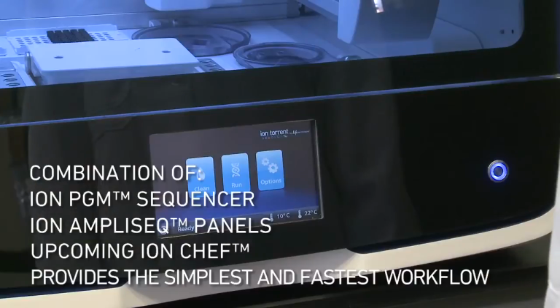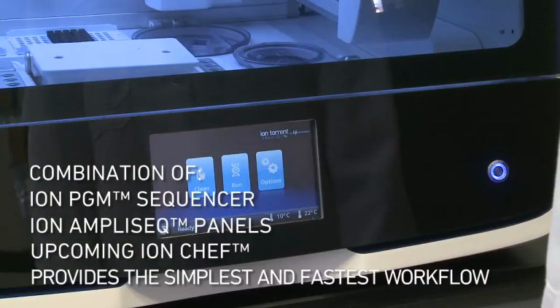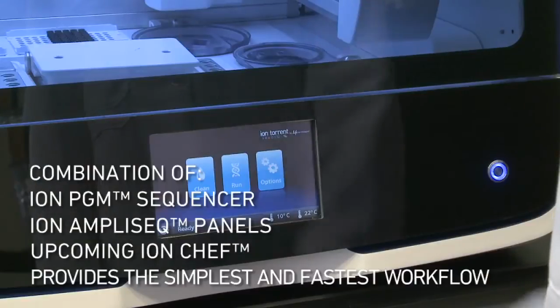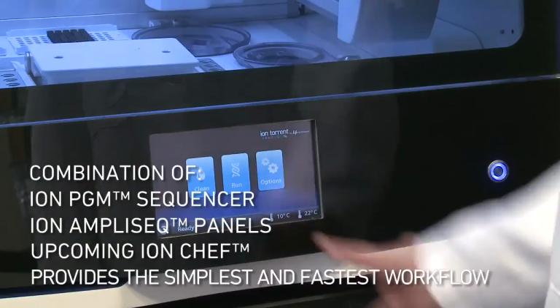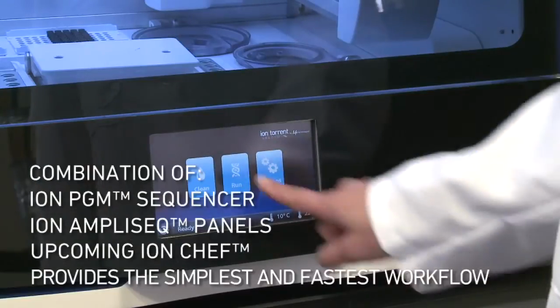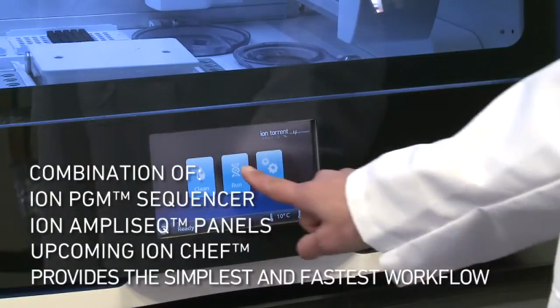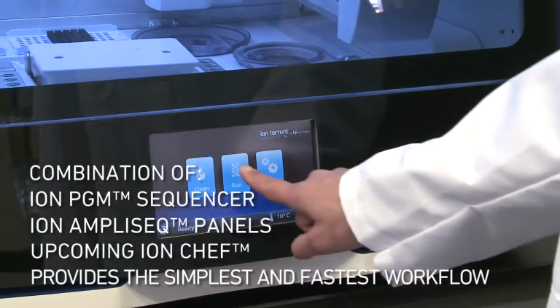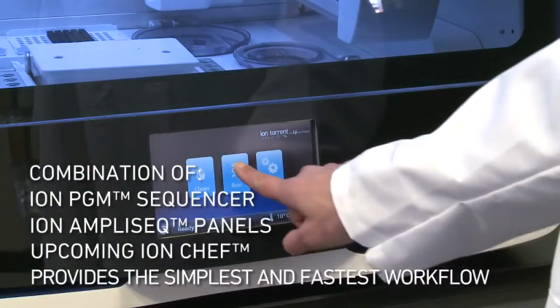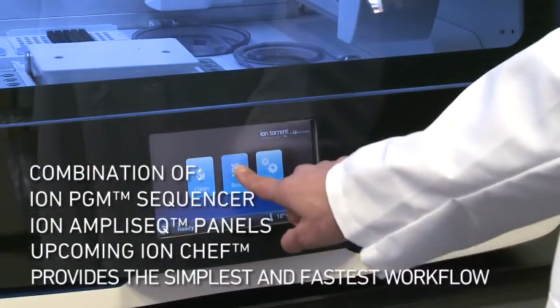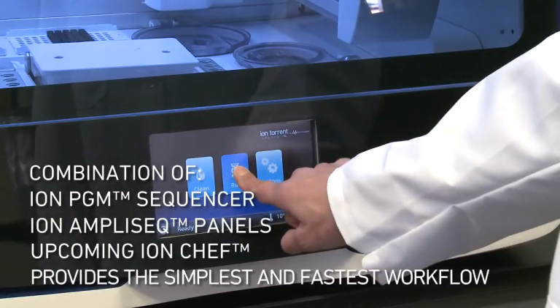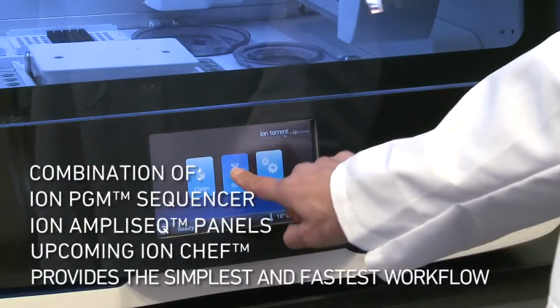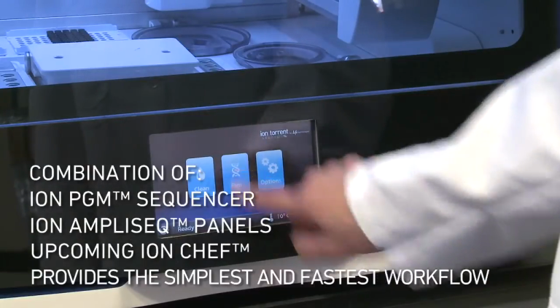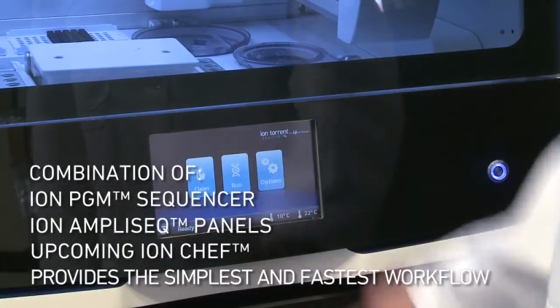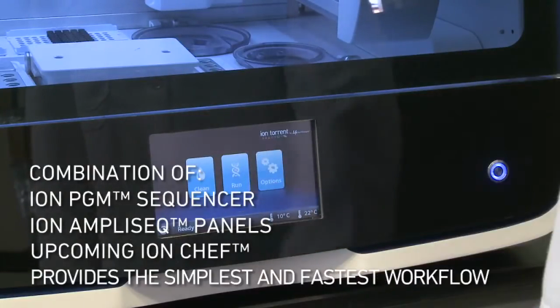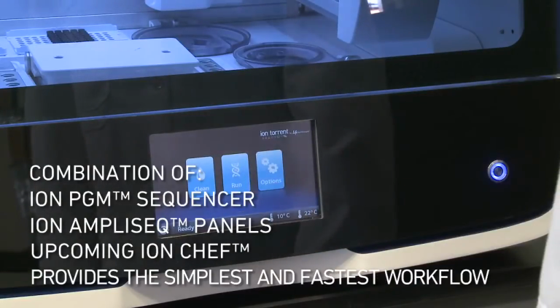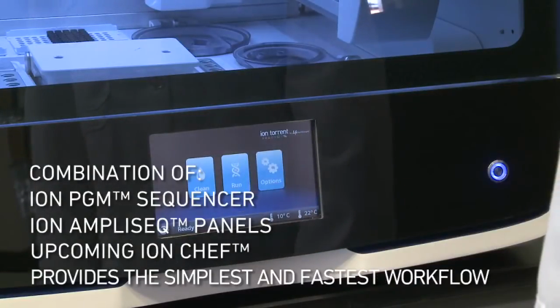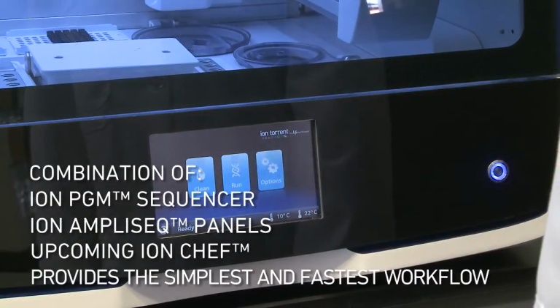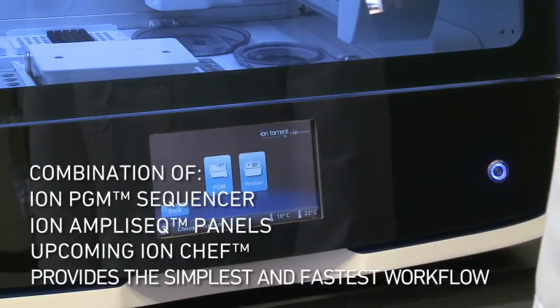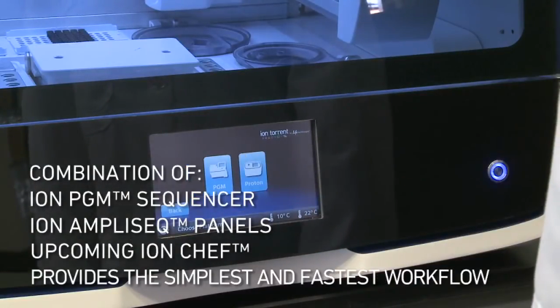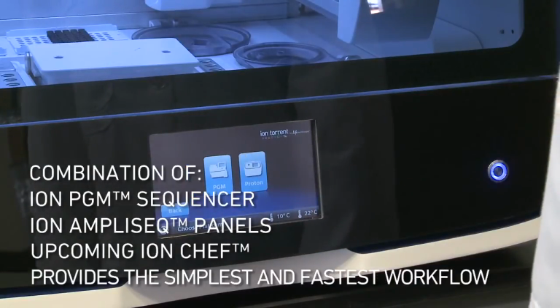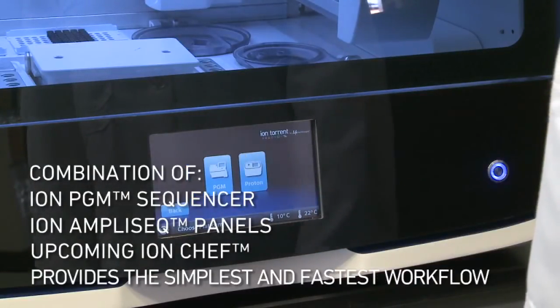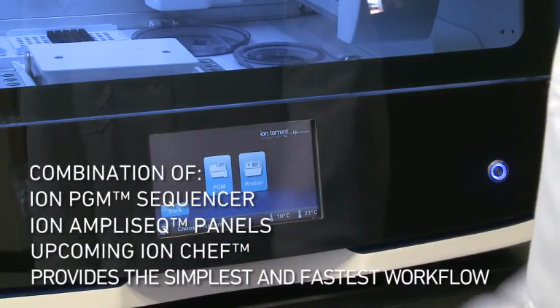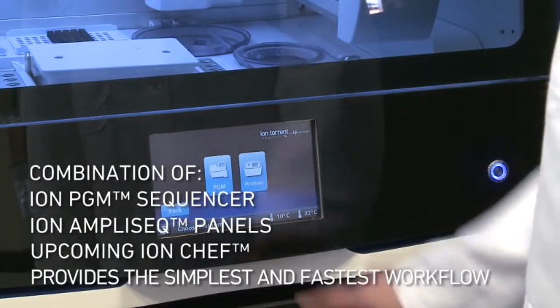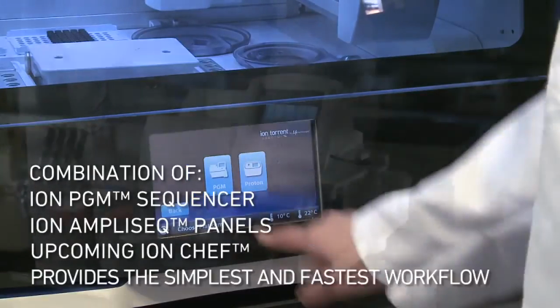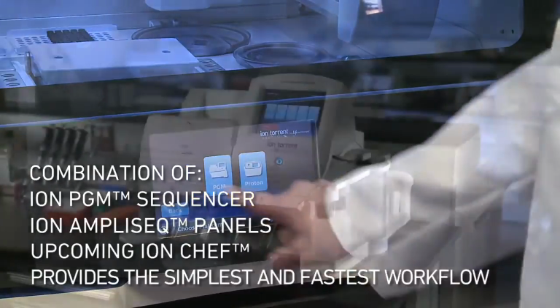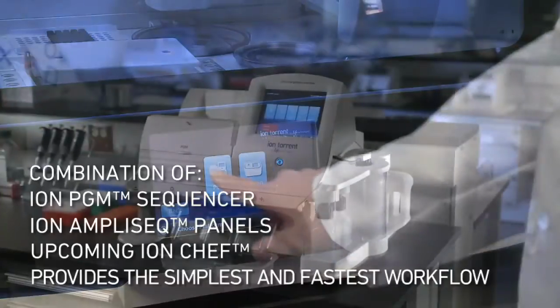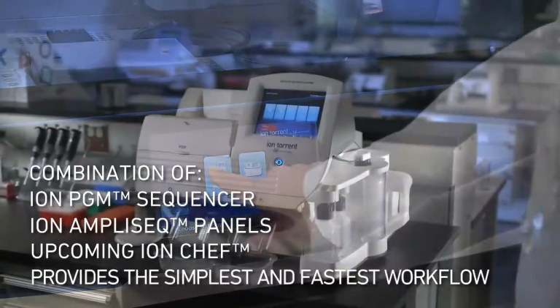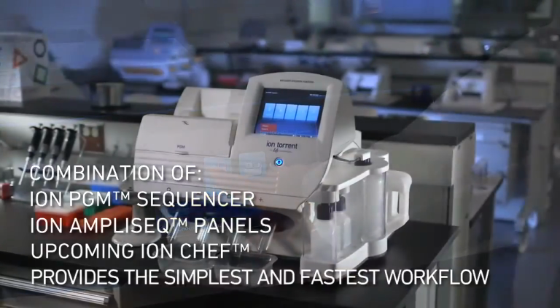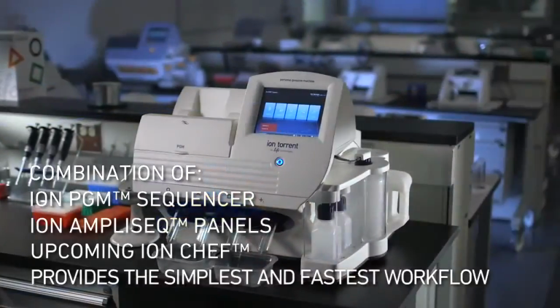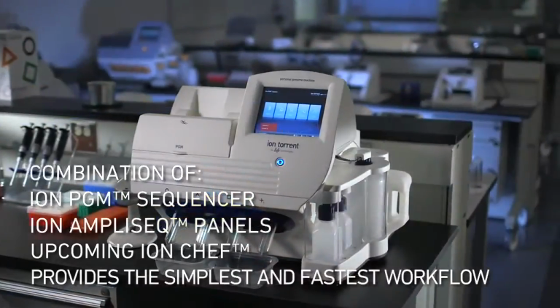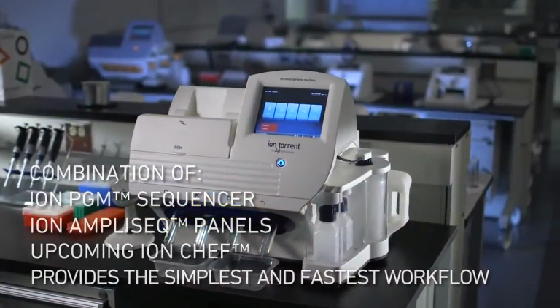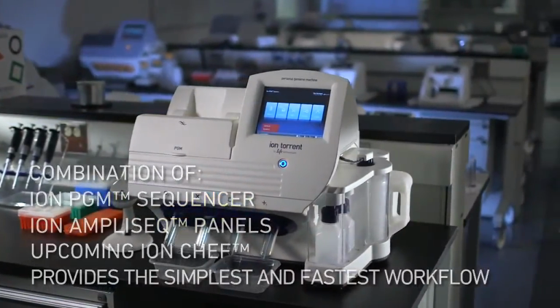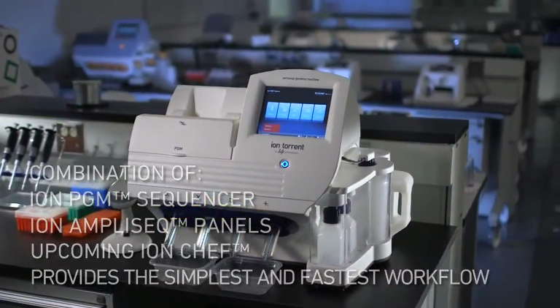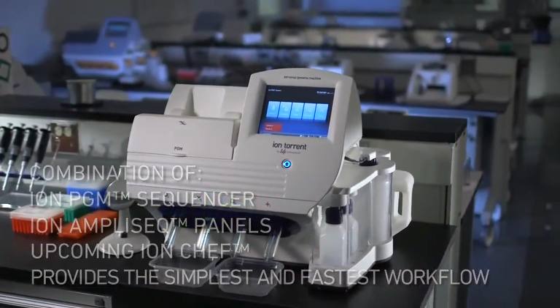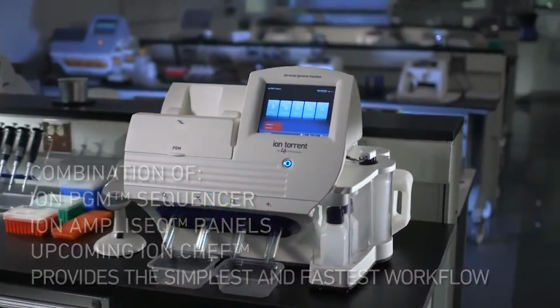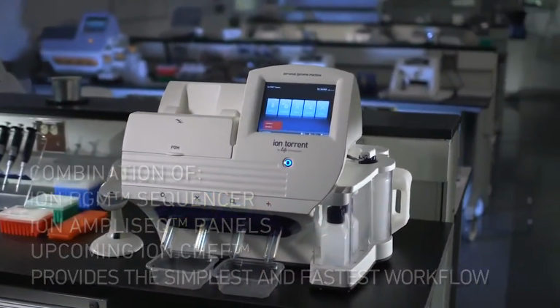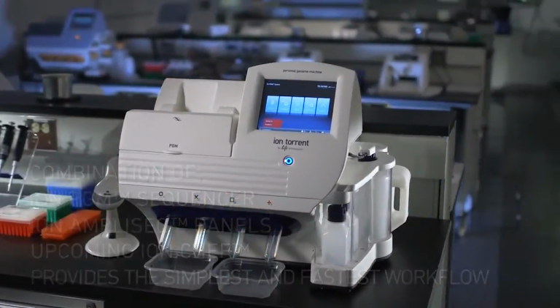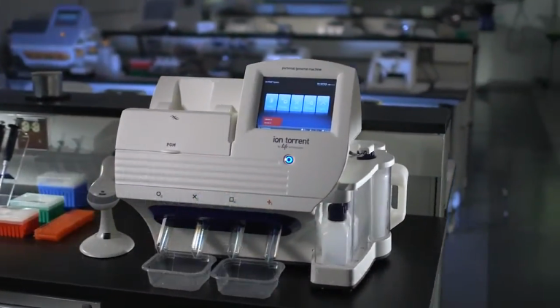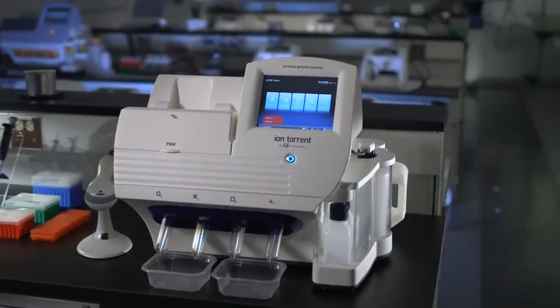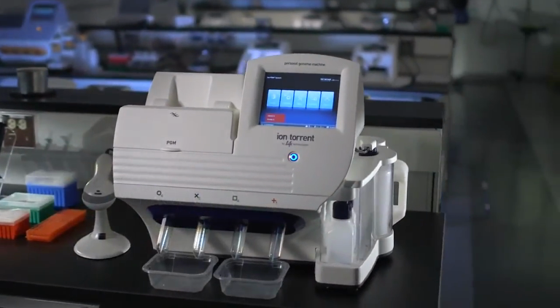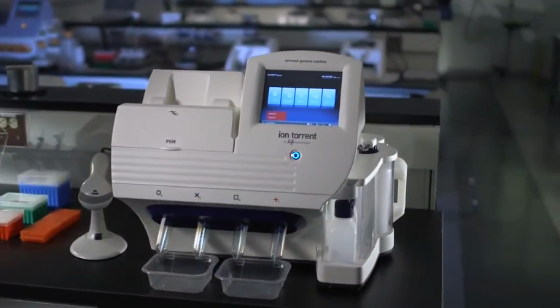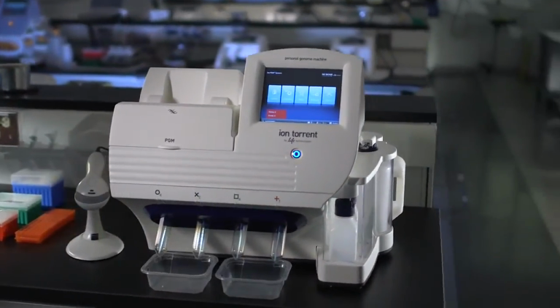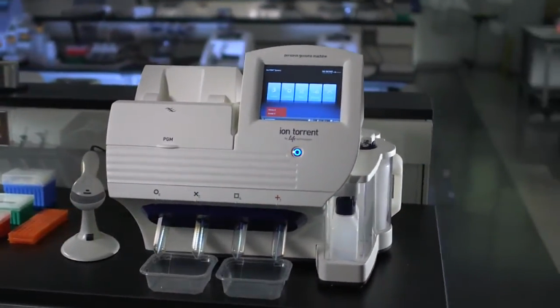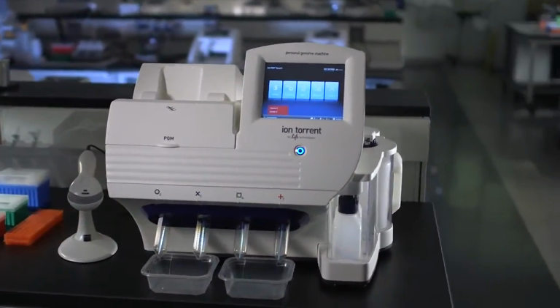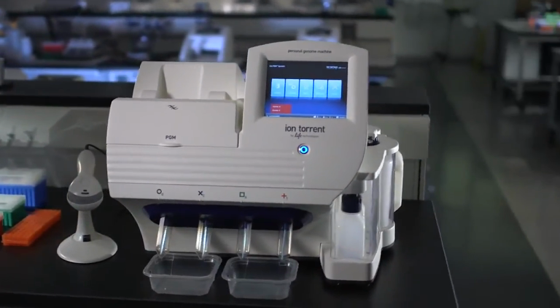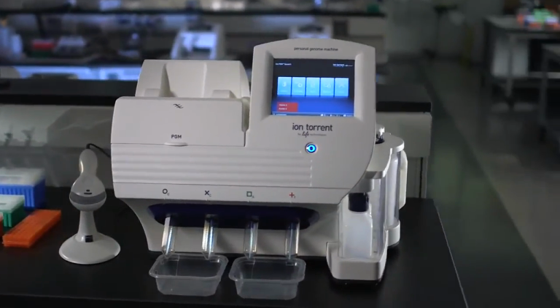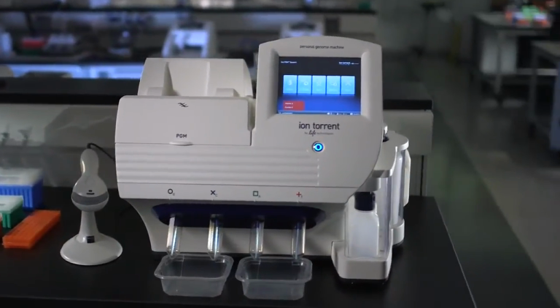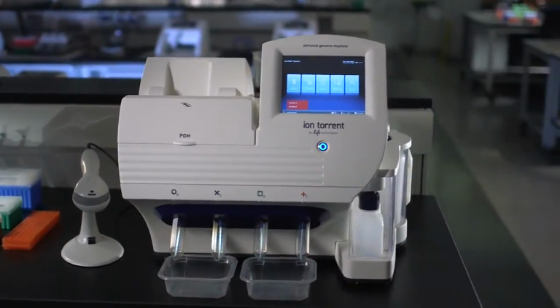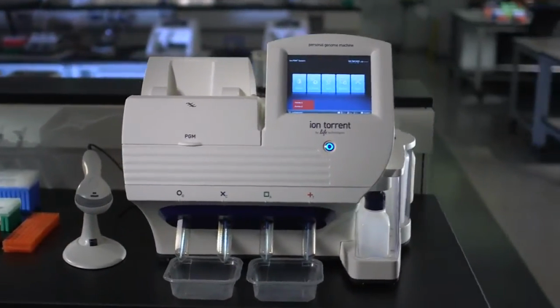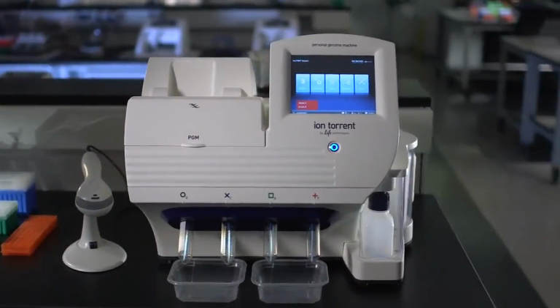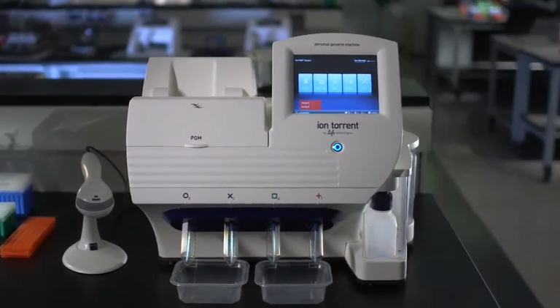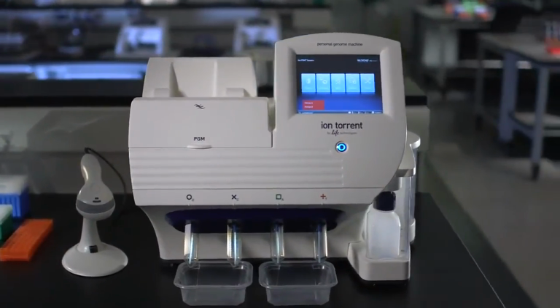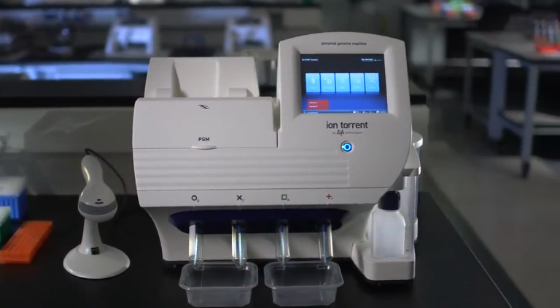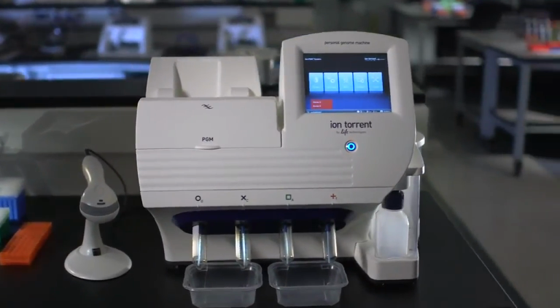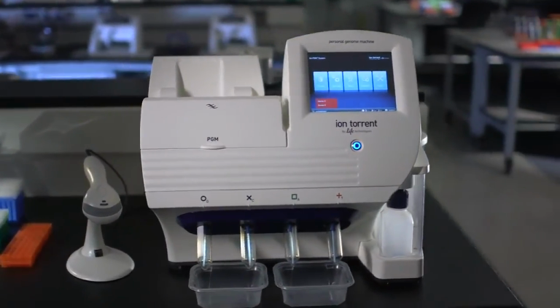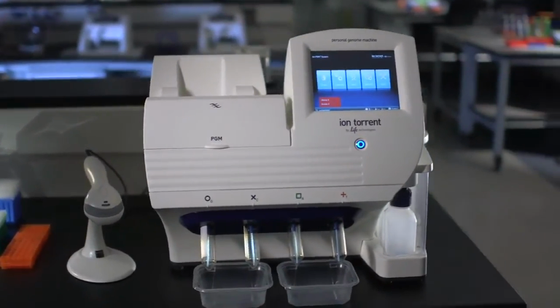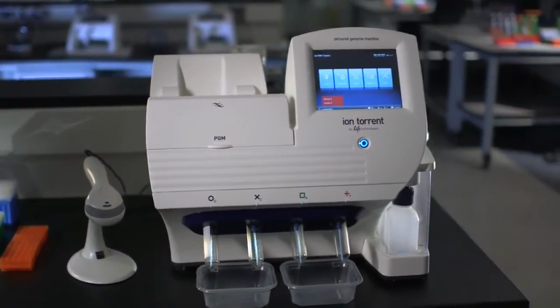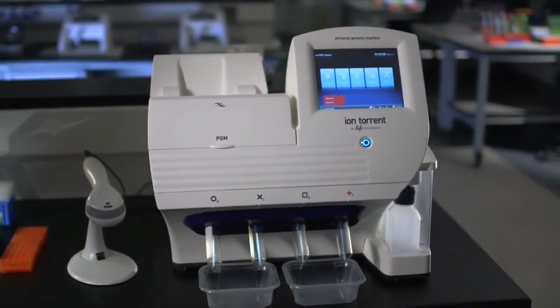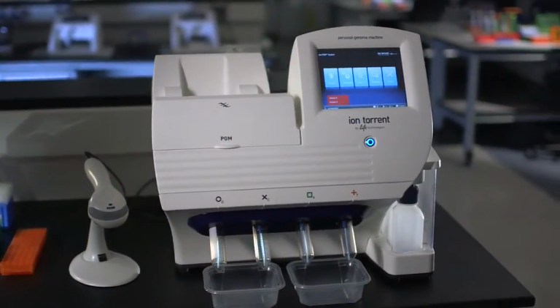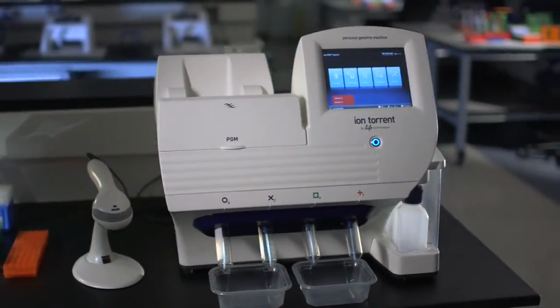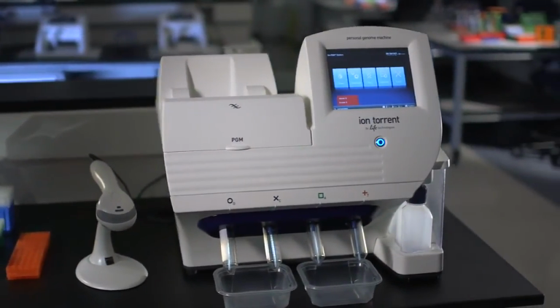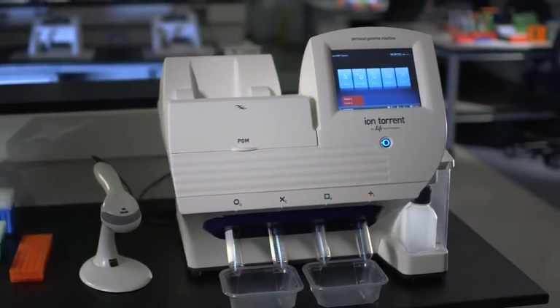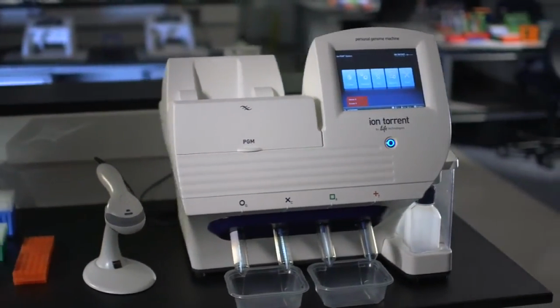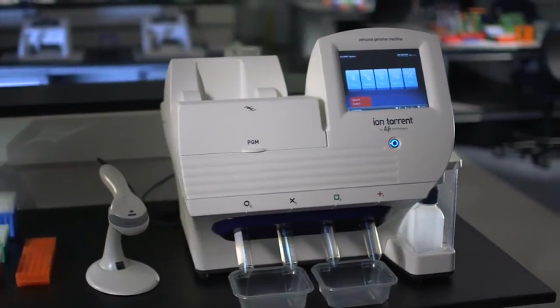We're going to have the simplest workflow, we're going to have the fastest workflow, and we're going to have the lowest cost to result of any sequencing platform that's on the market today.